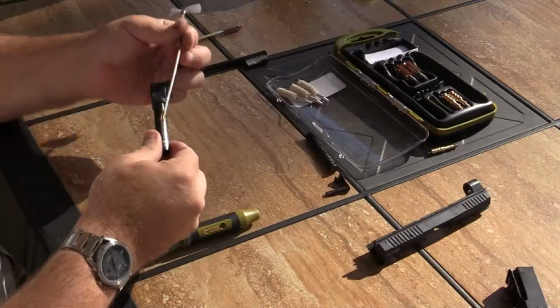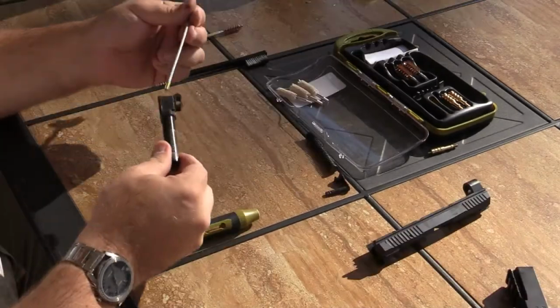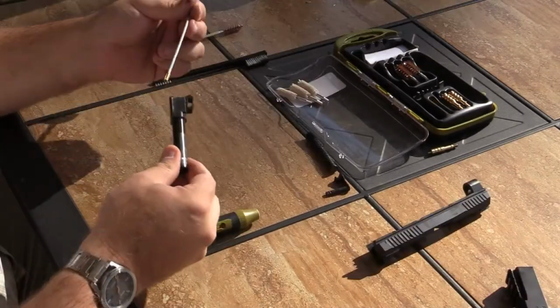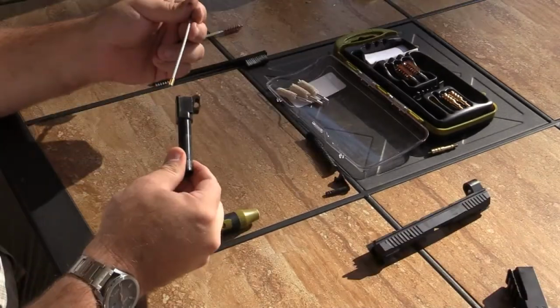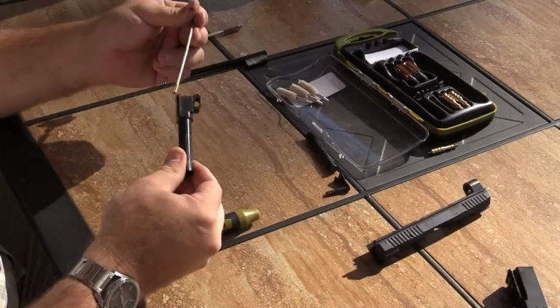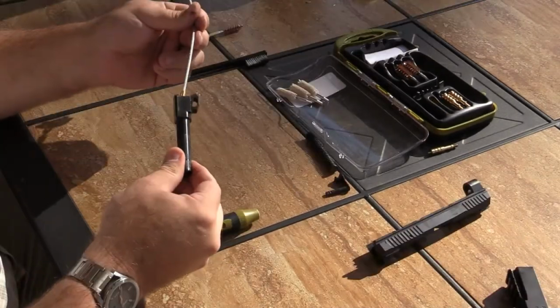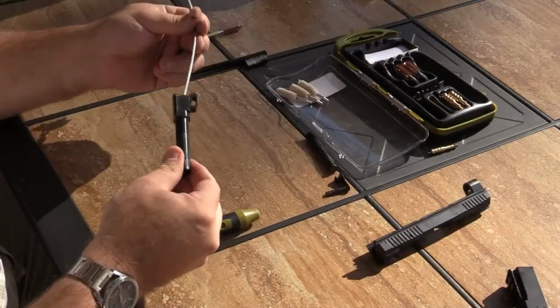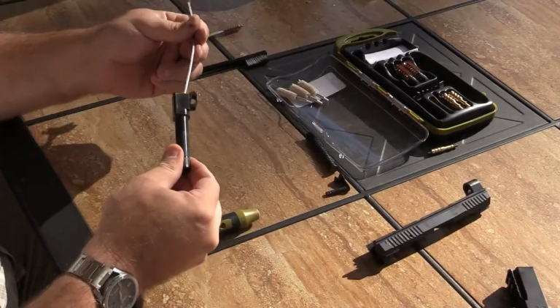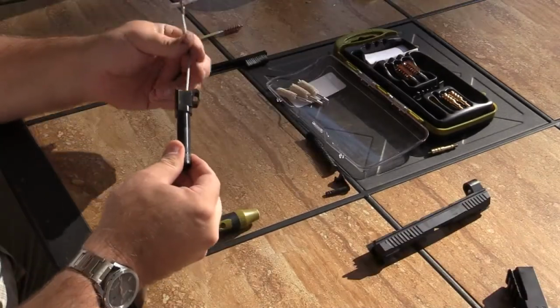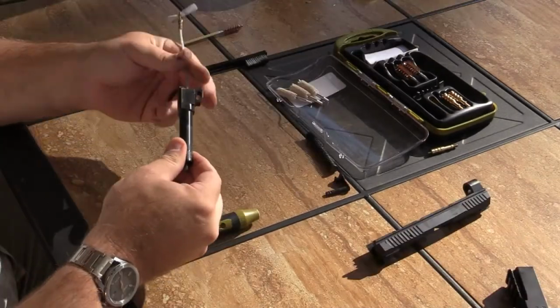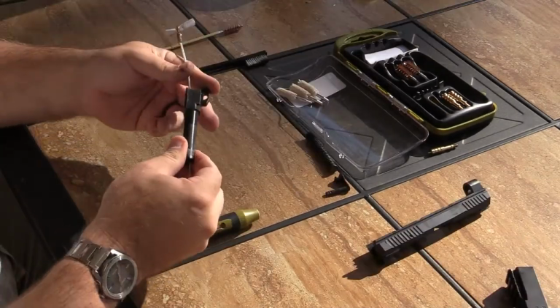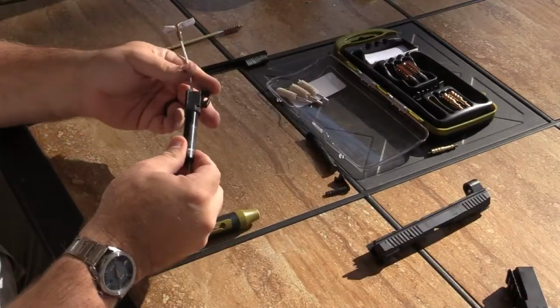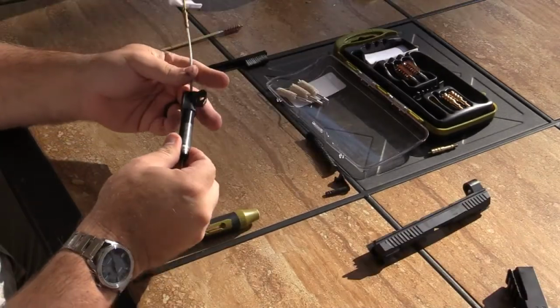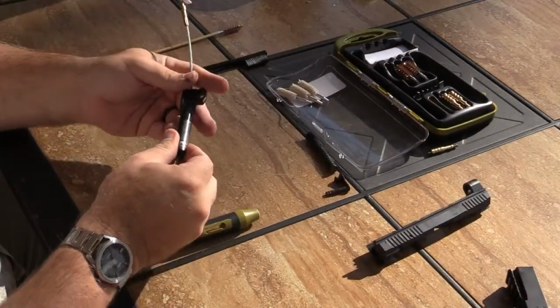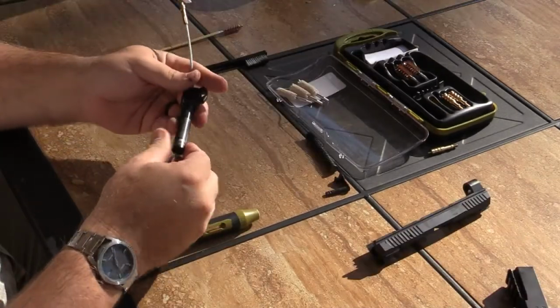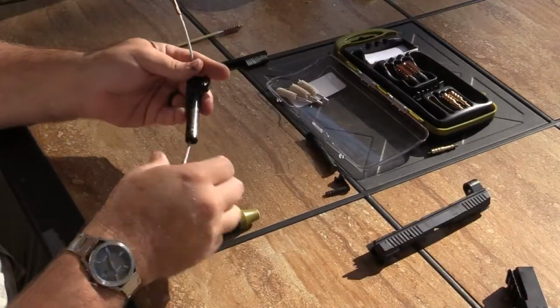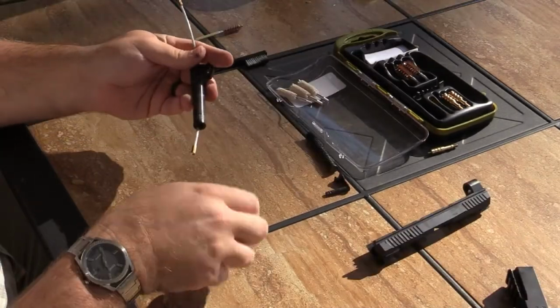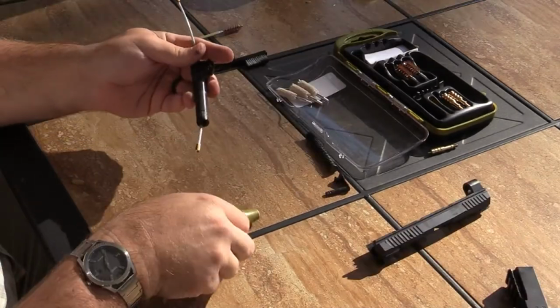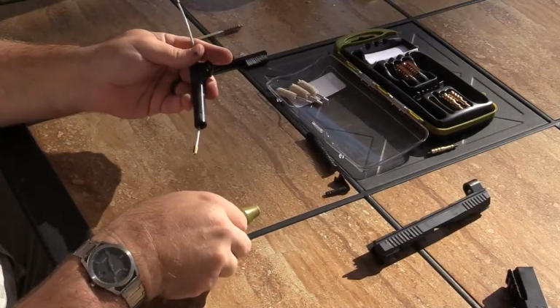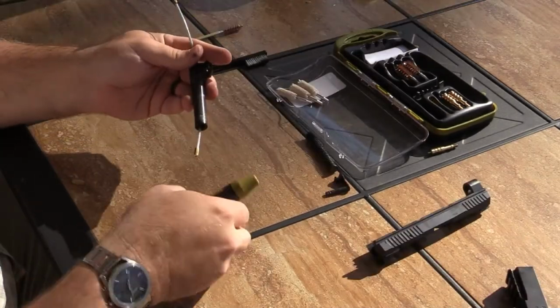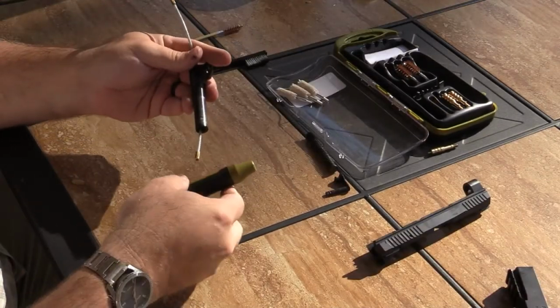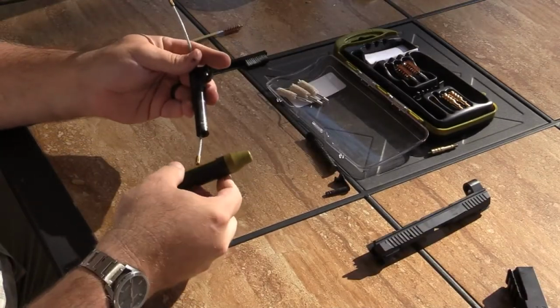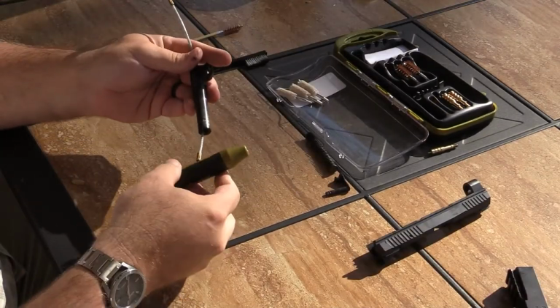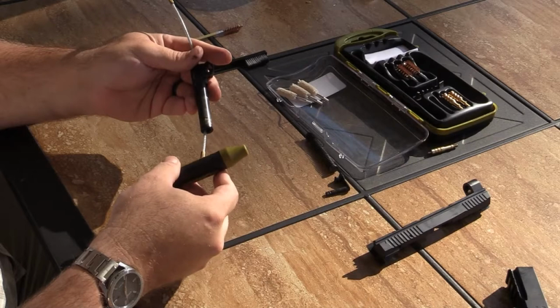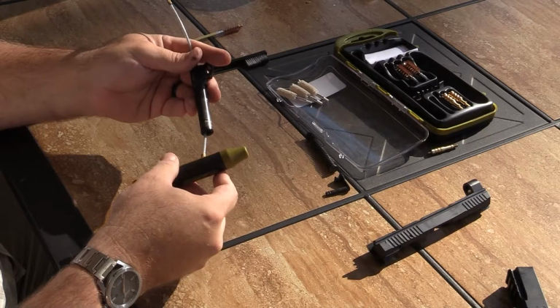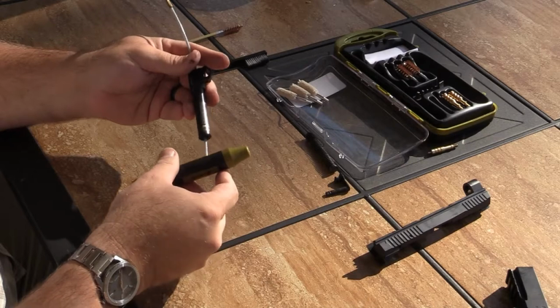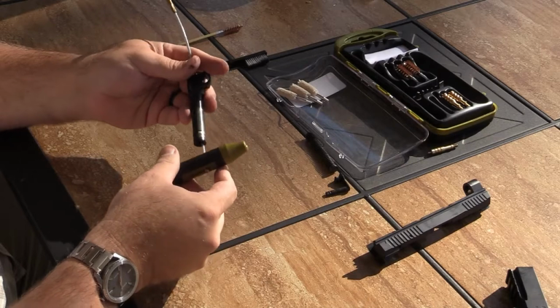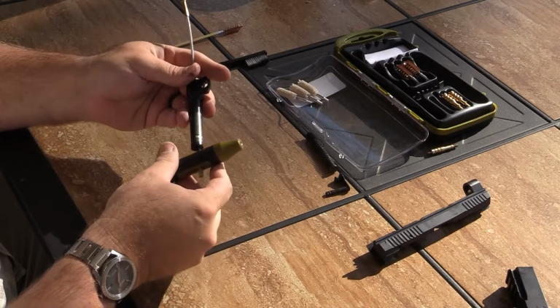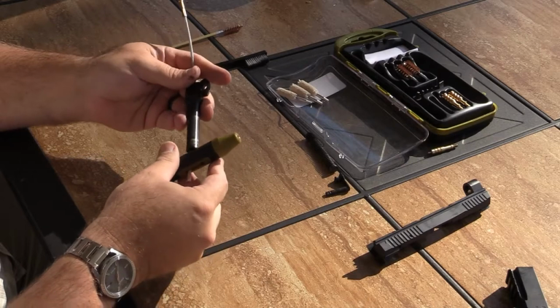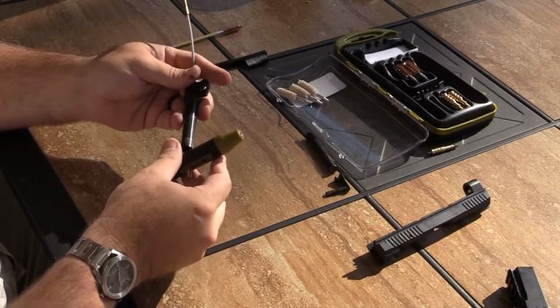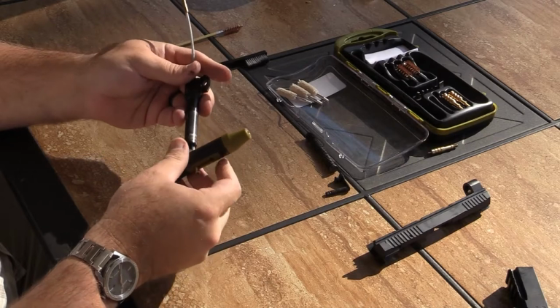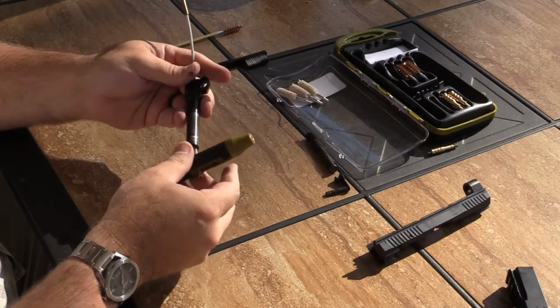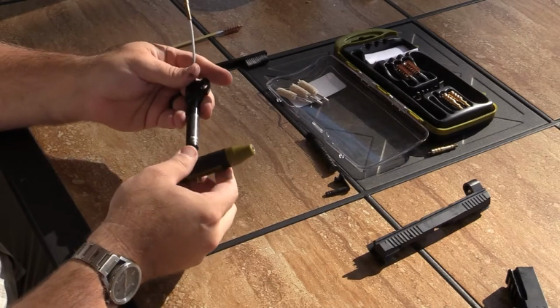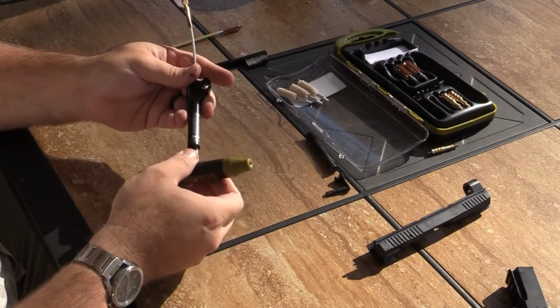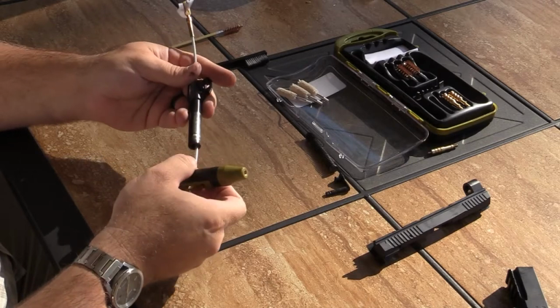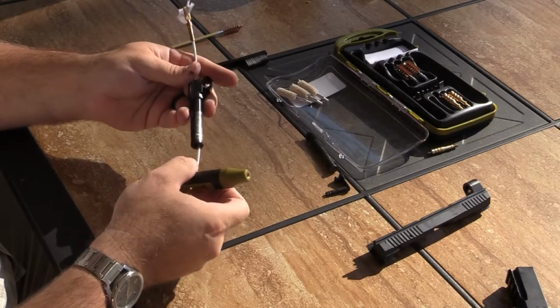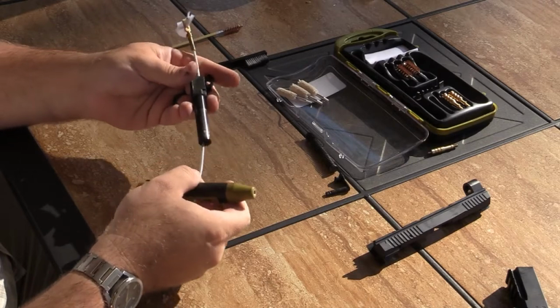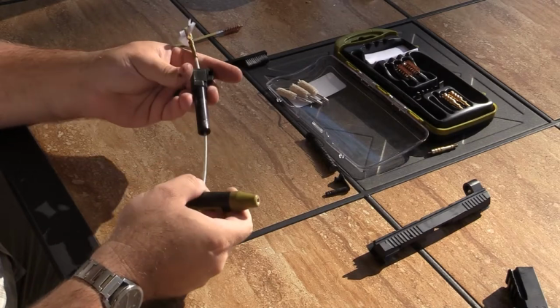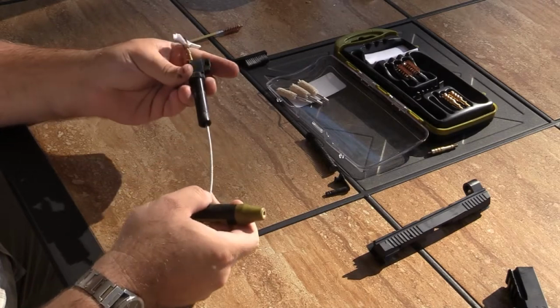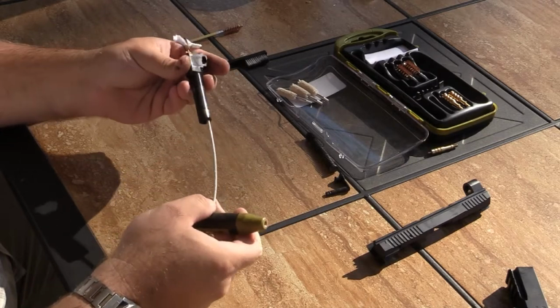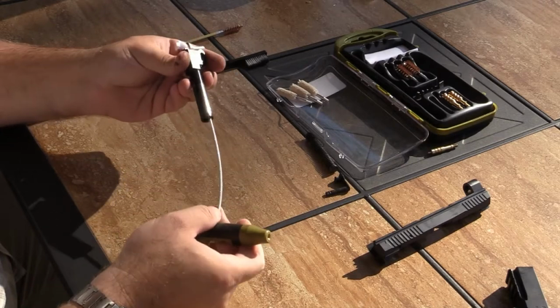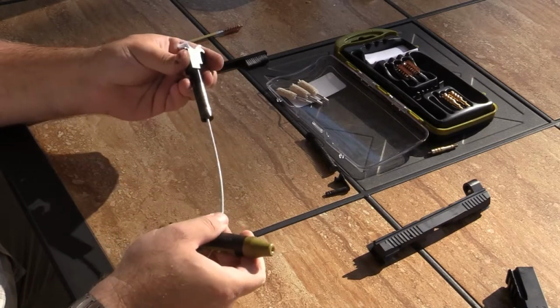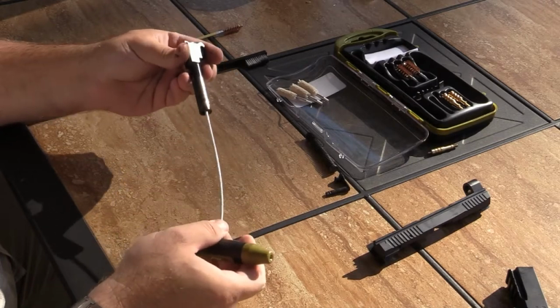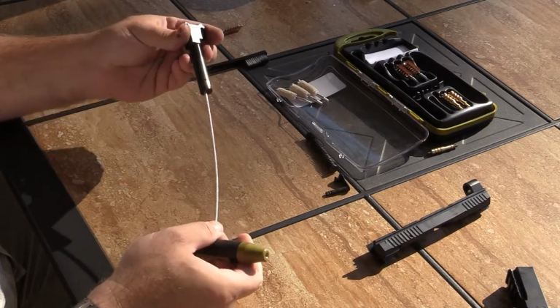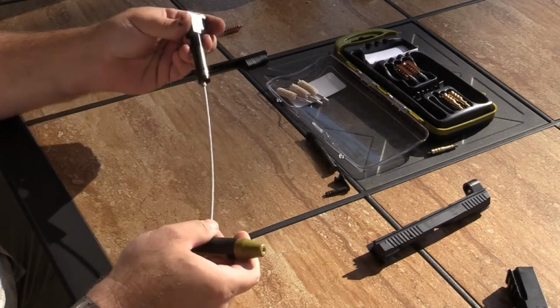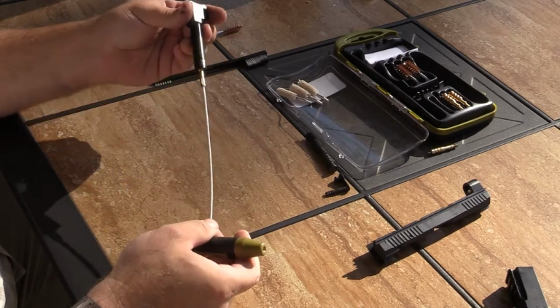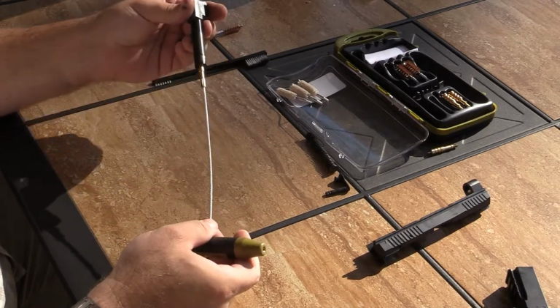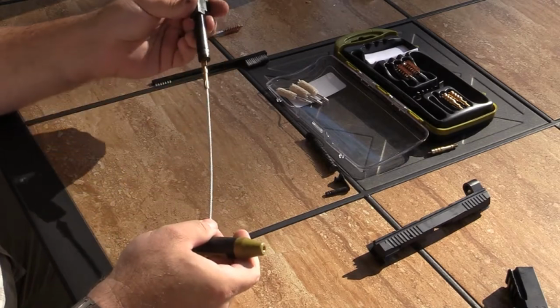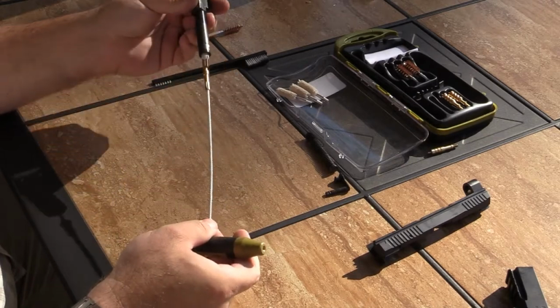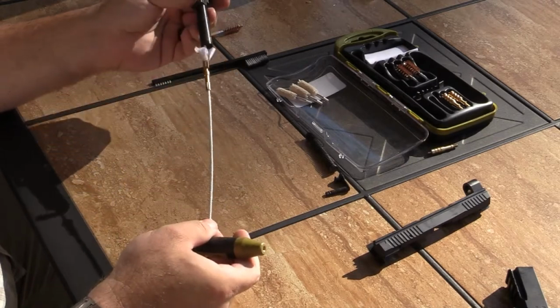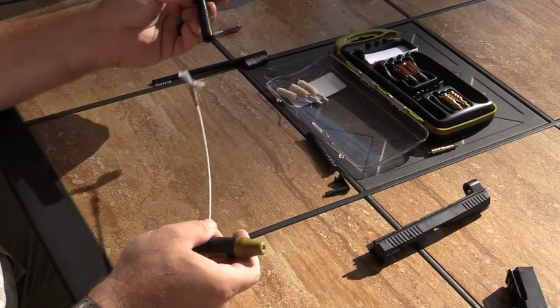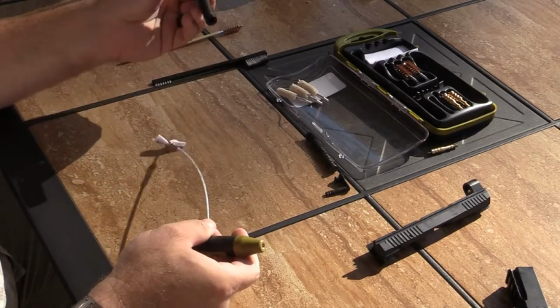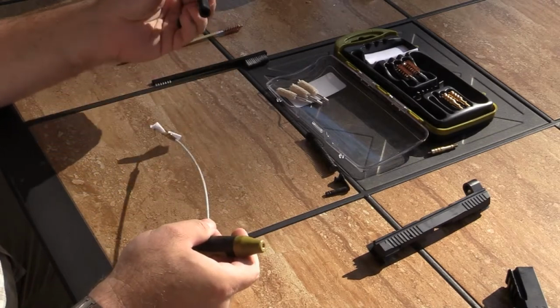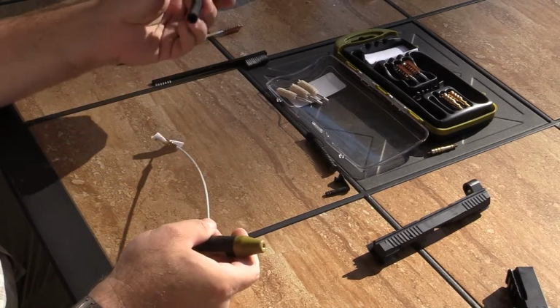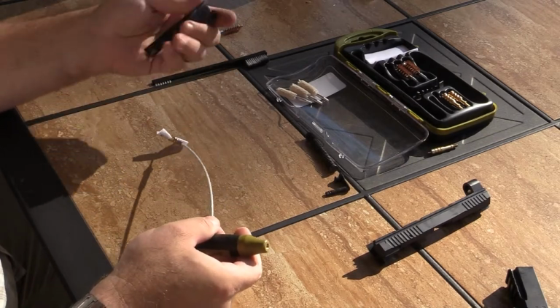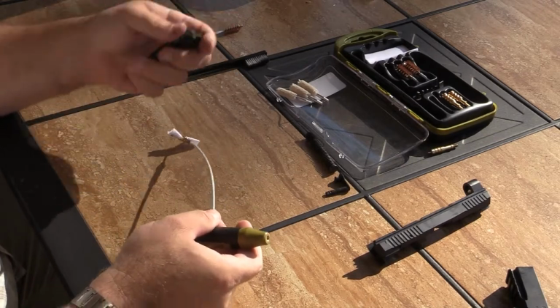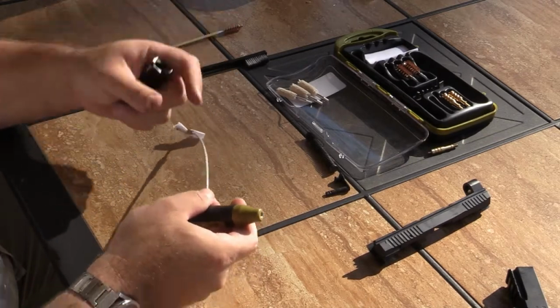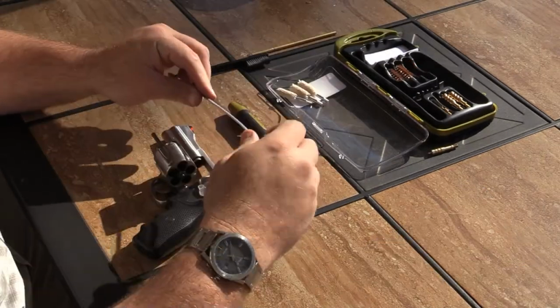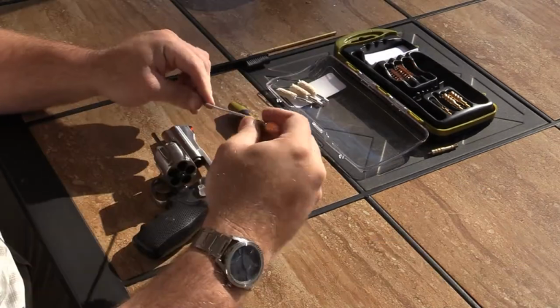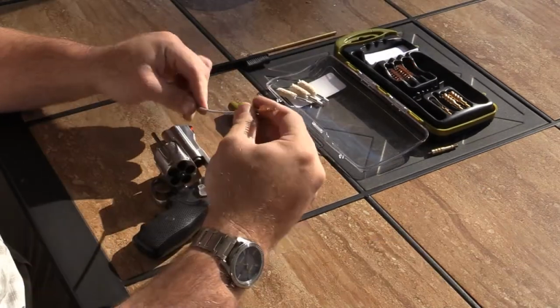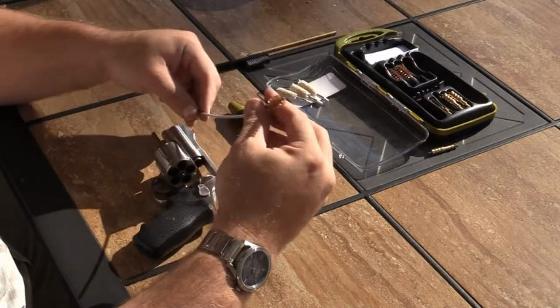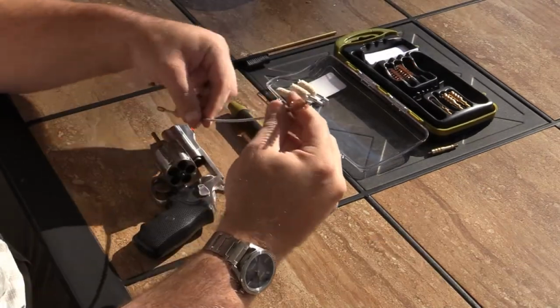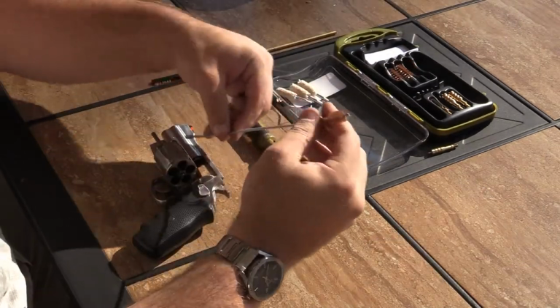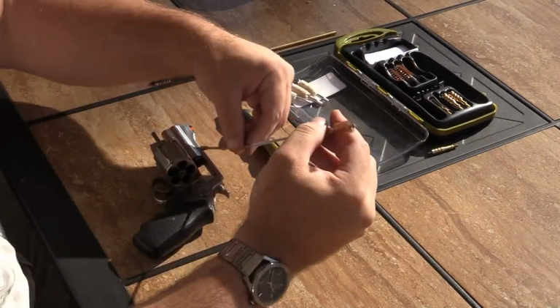Other universal aspects of the Sportridge kit include a pull-through cable that is threaded for all the cleaning tools.